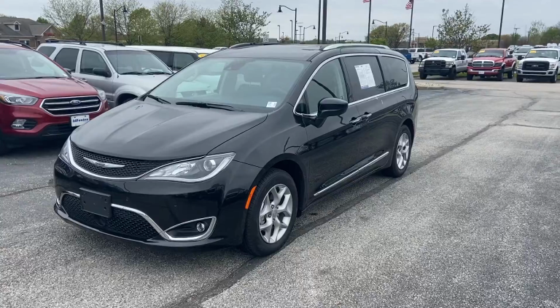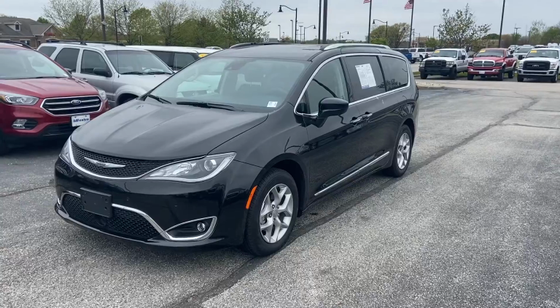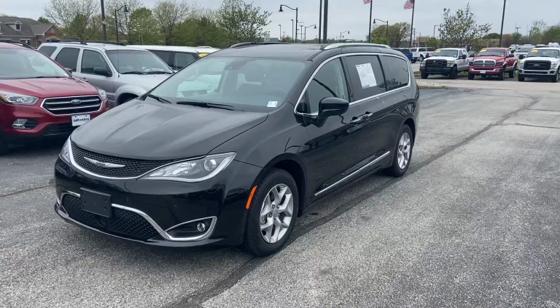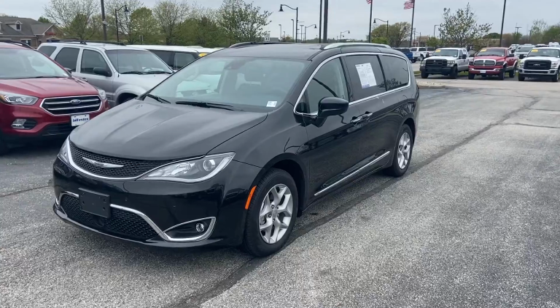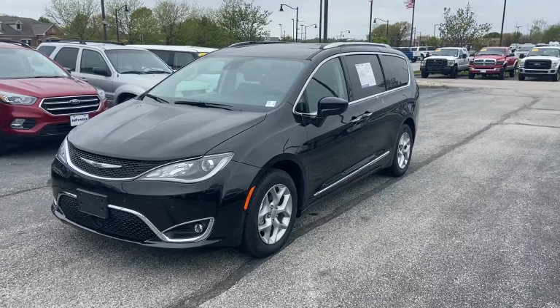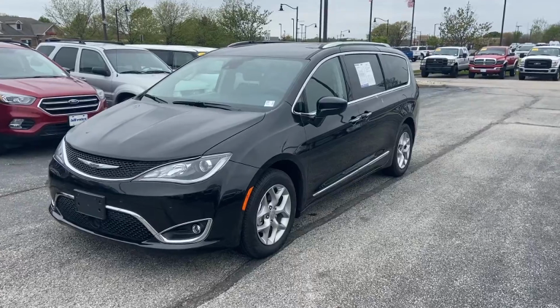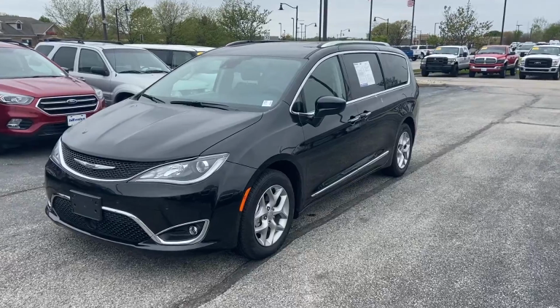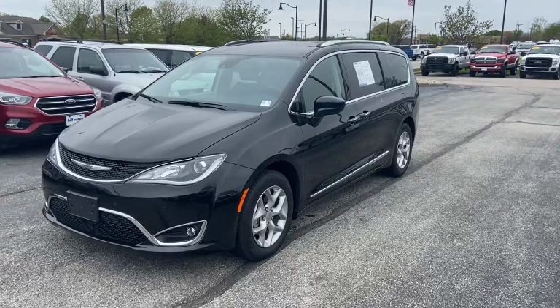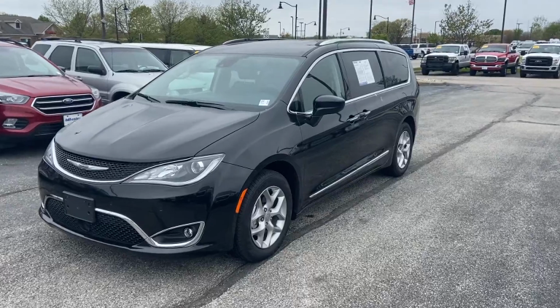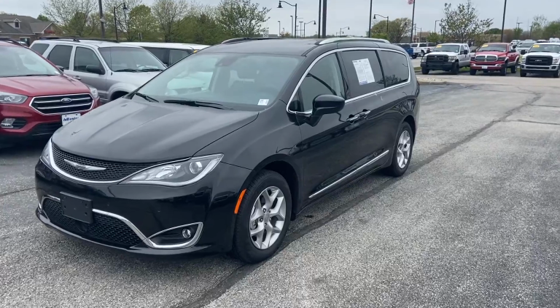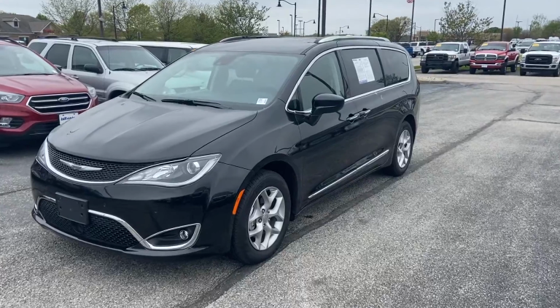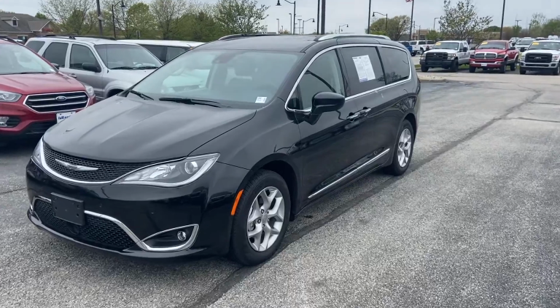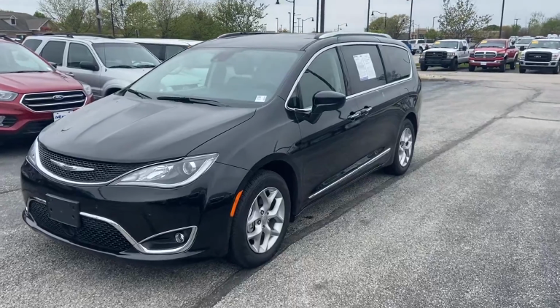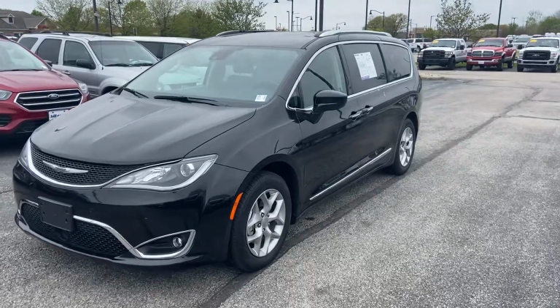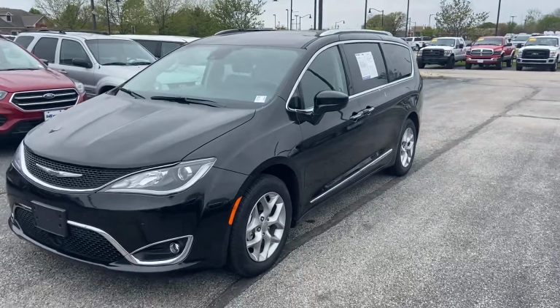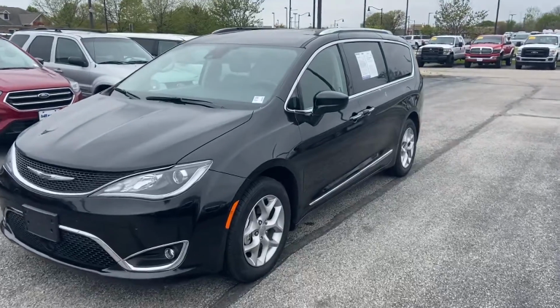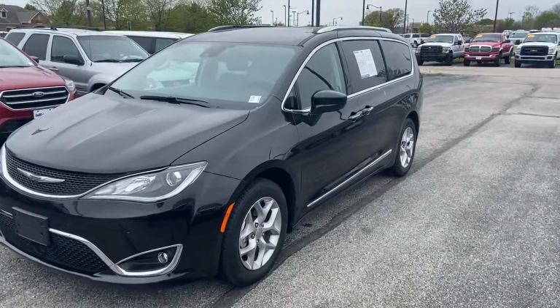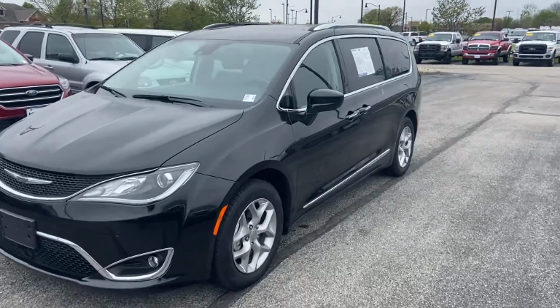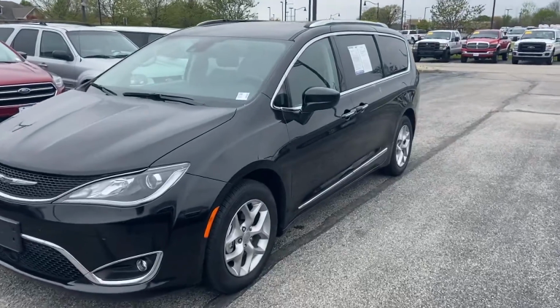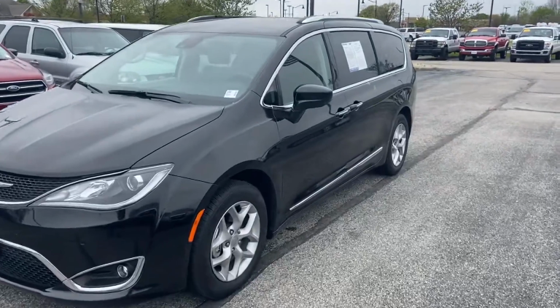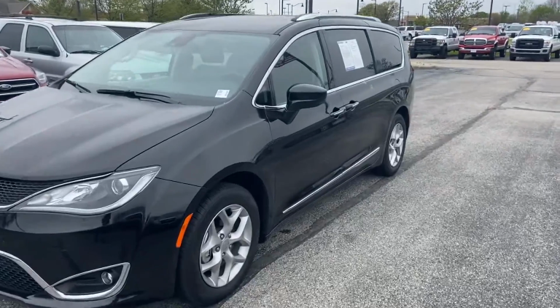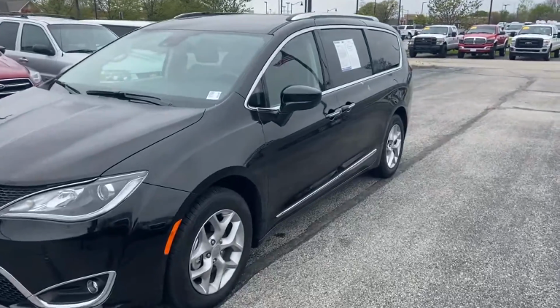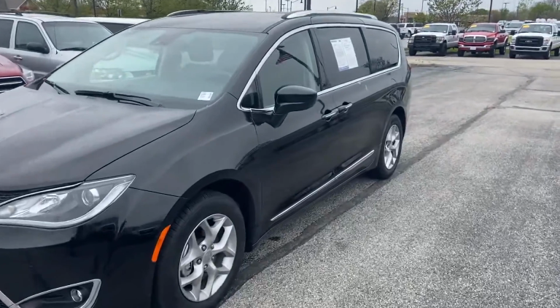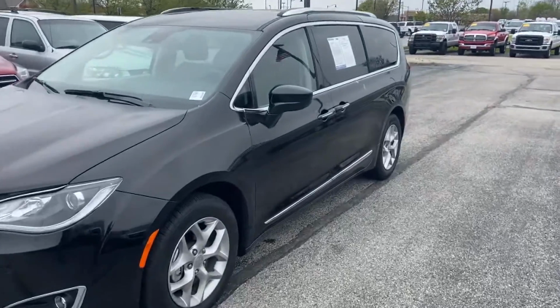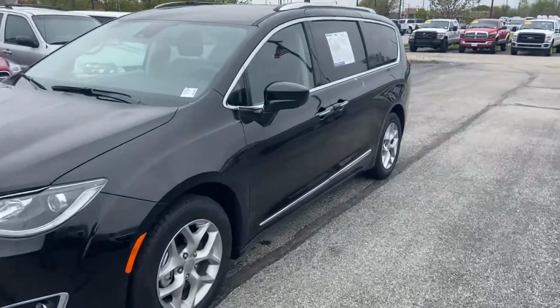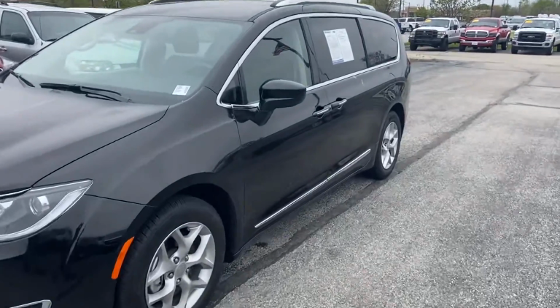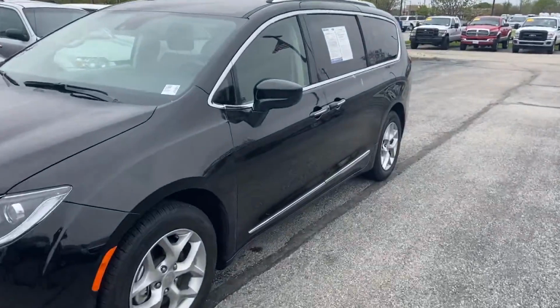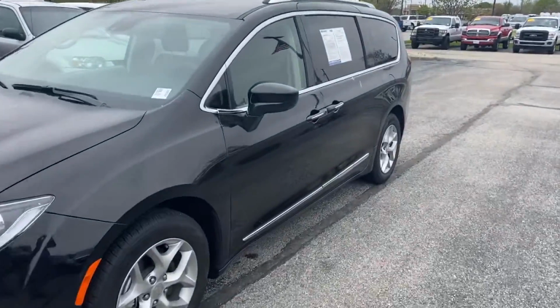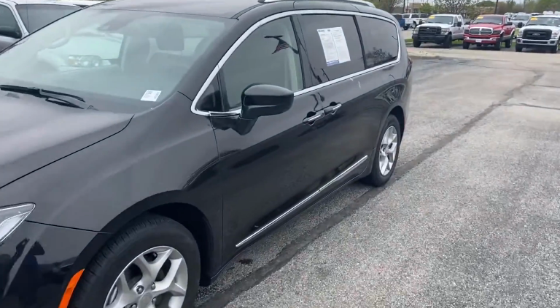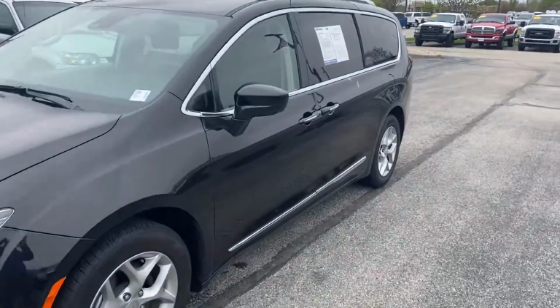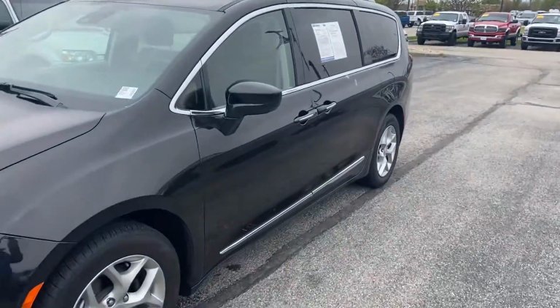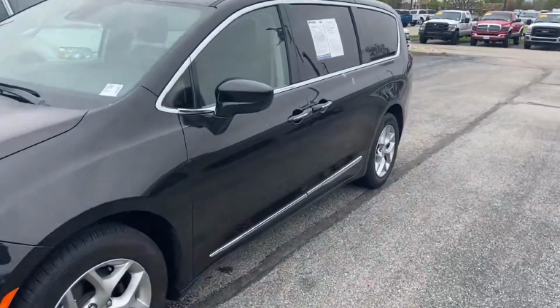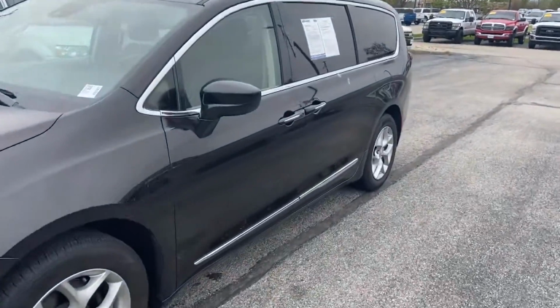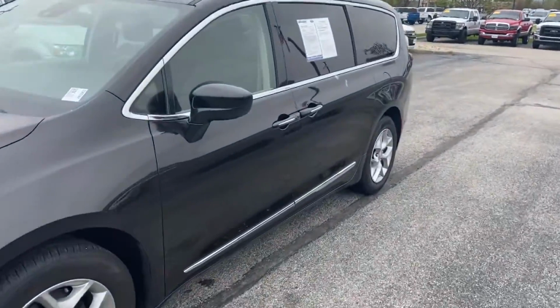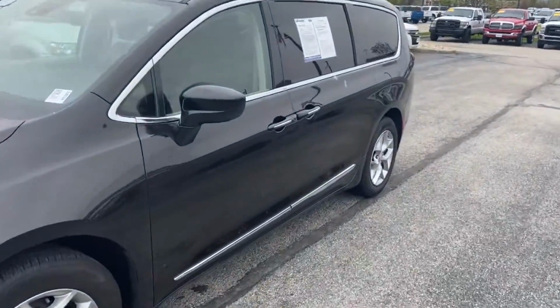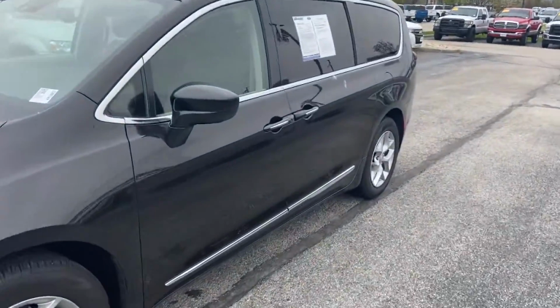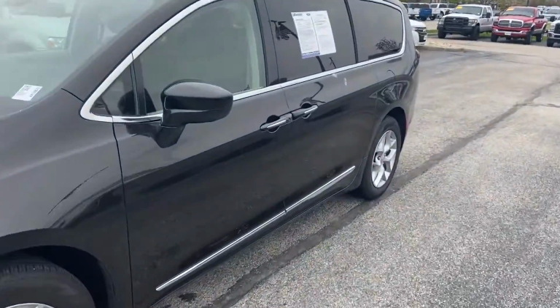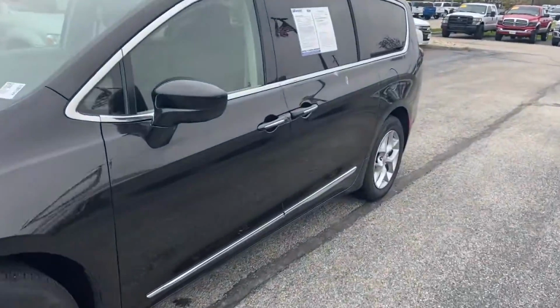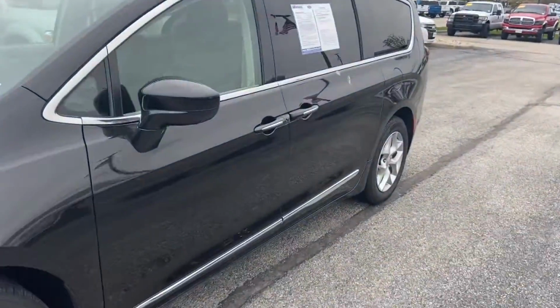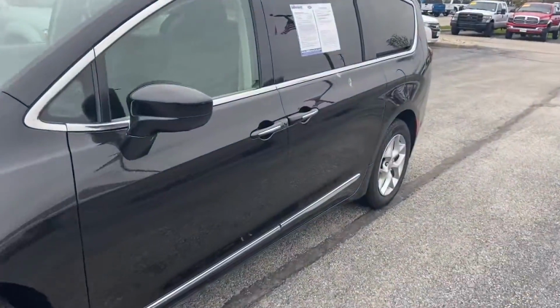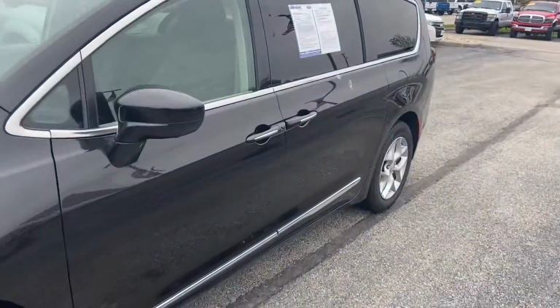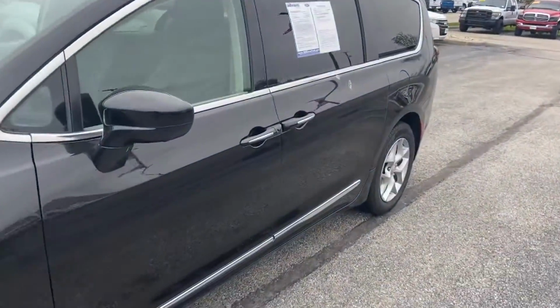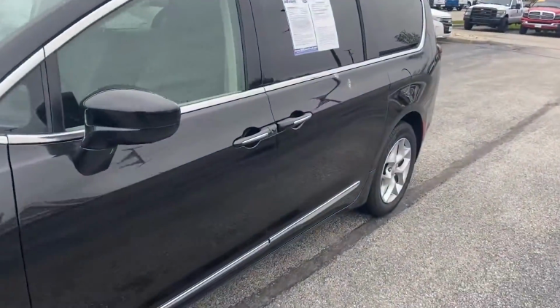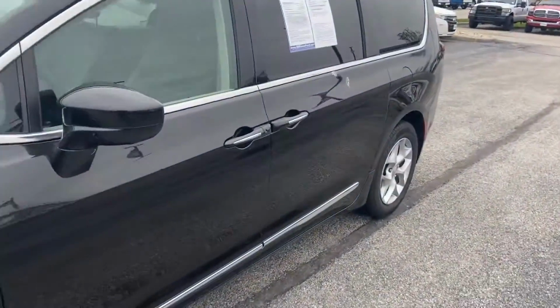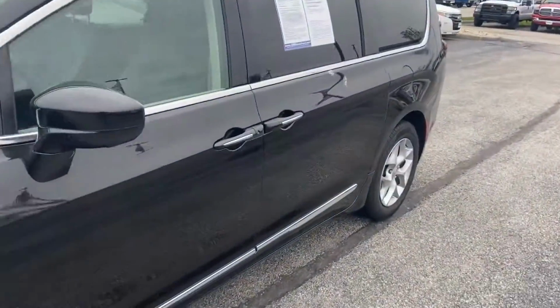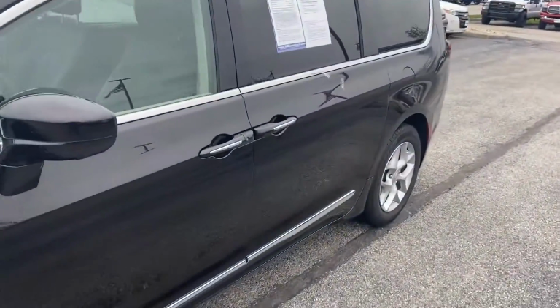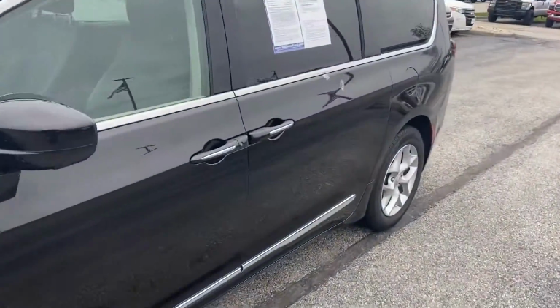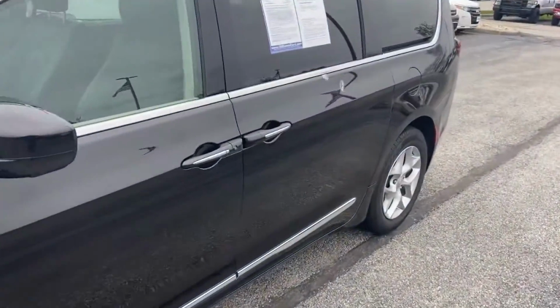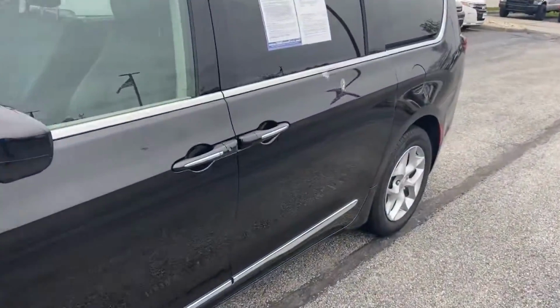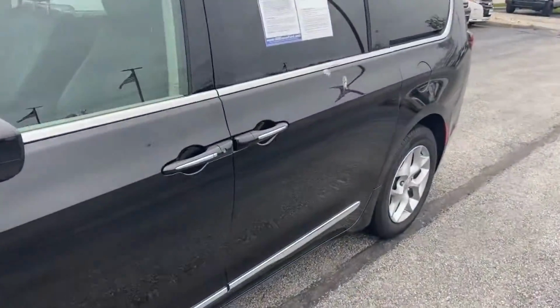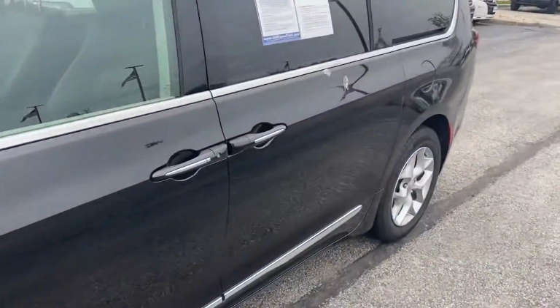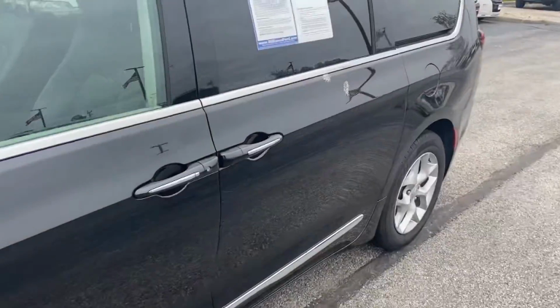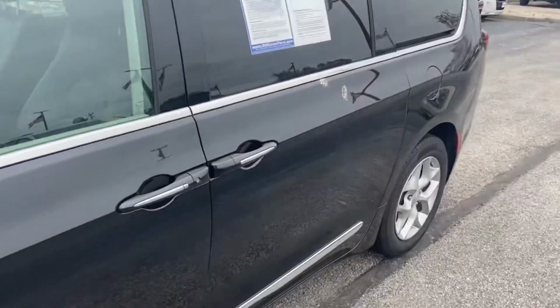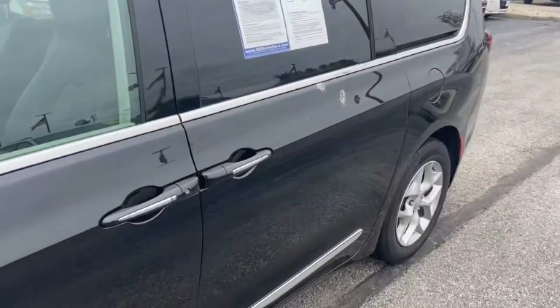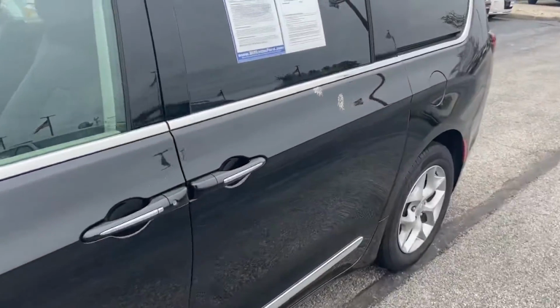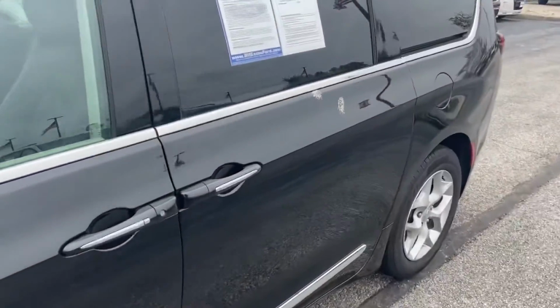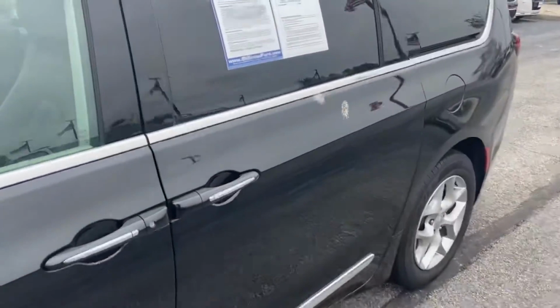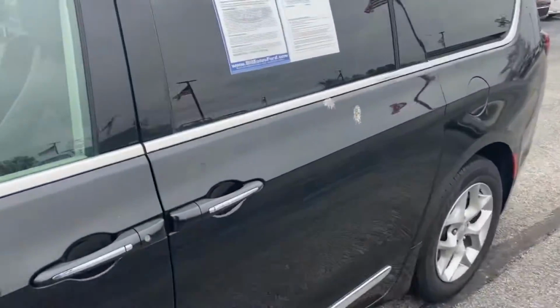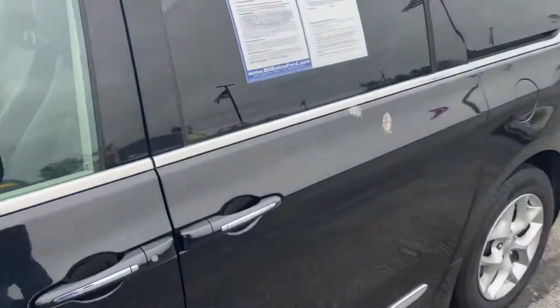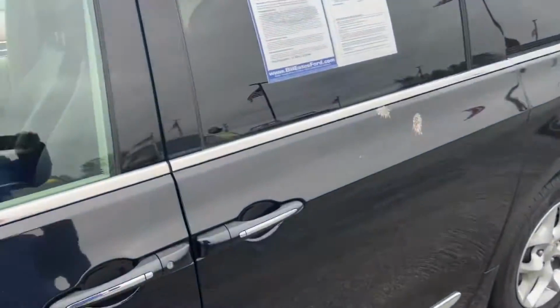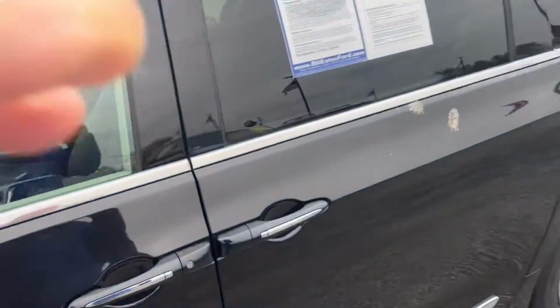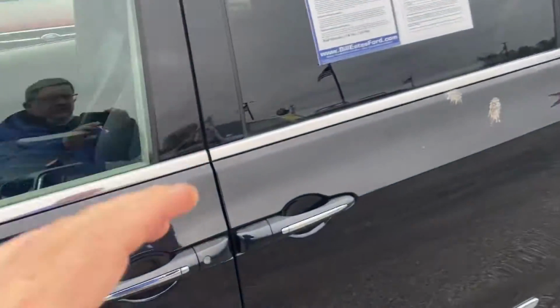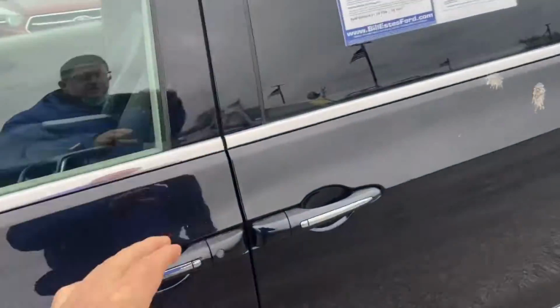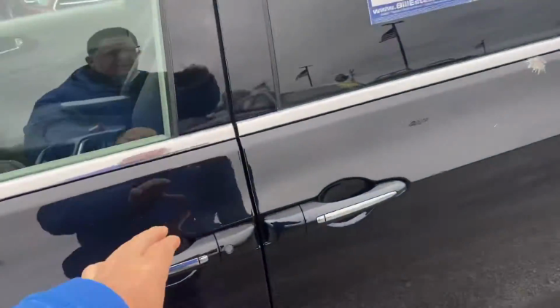This is Steve Angle with Bill Estes Ford. This is the 2019 Chrysler Pacifica.